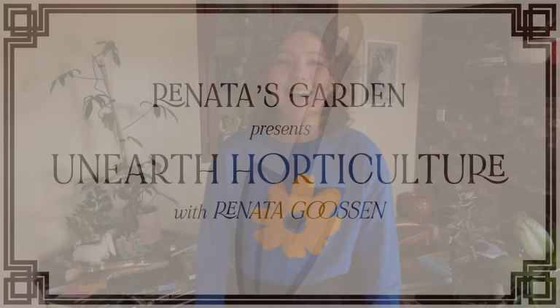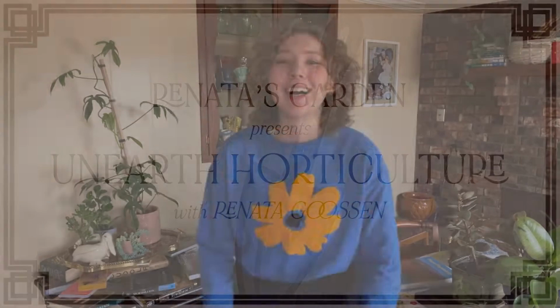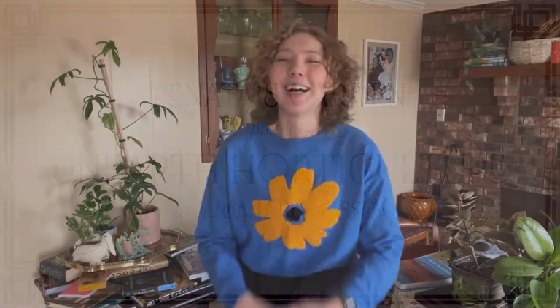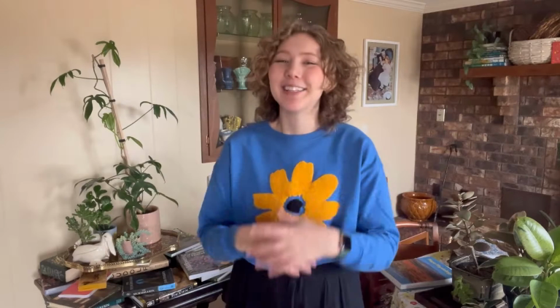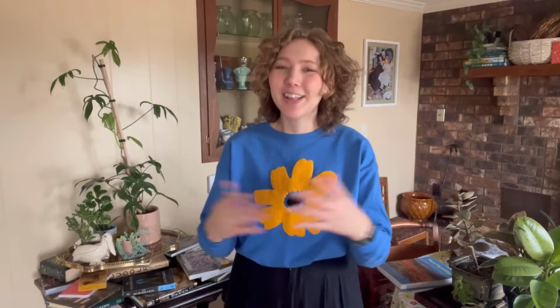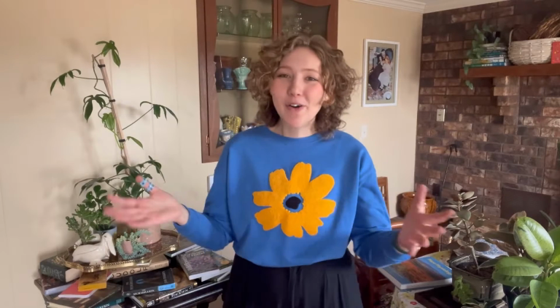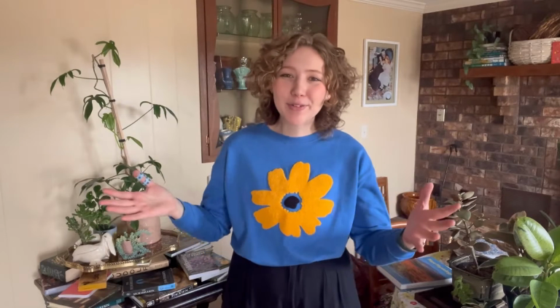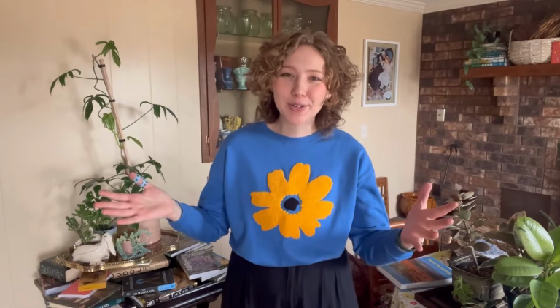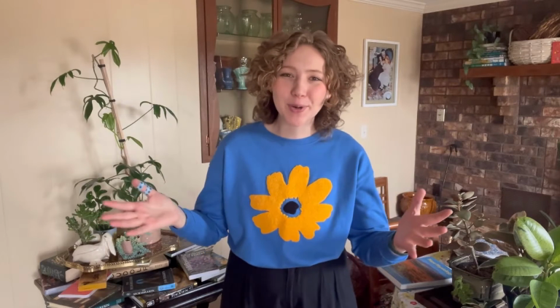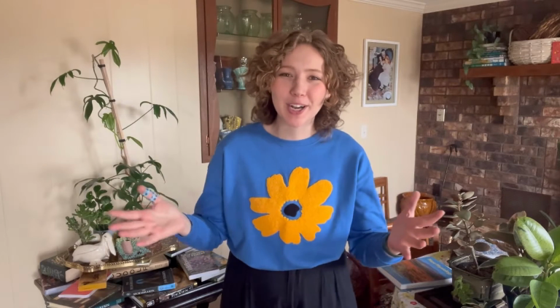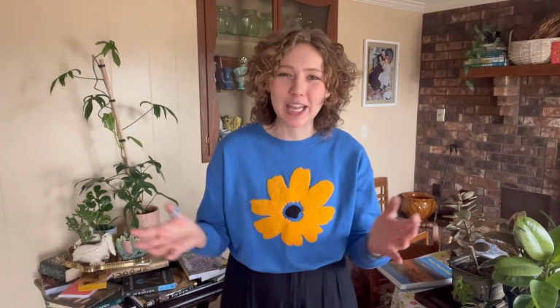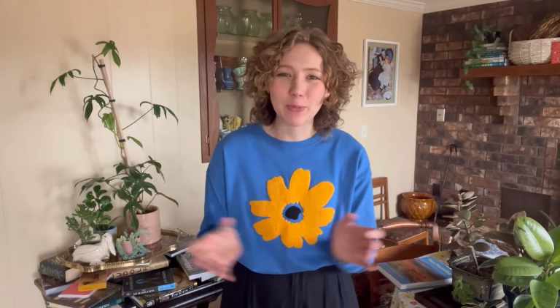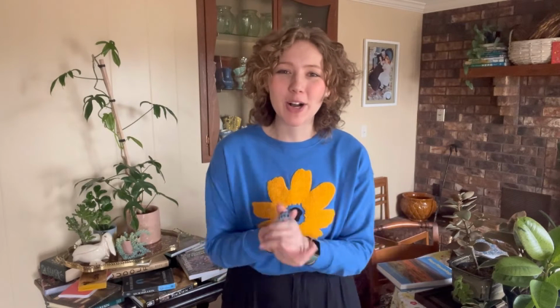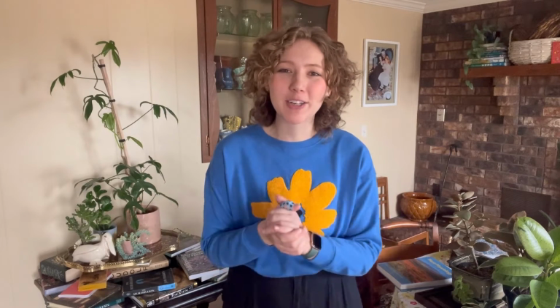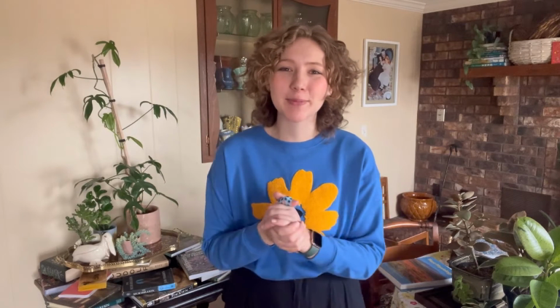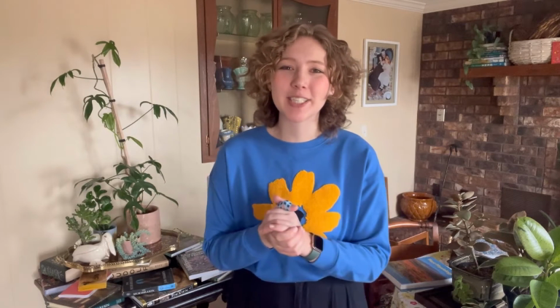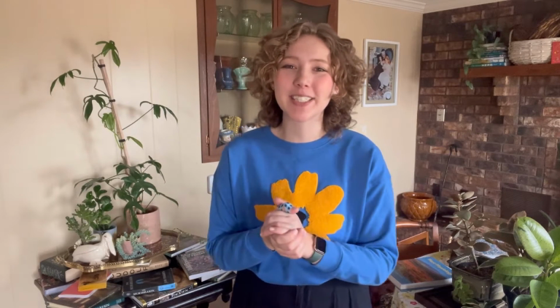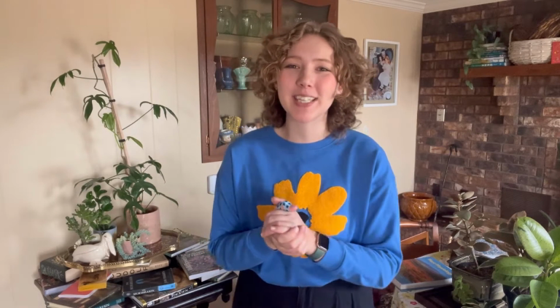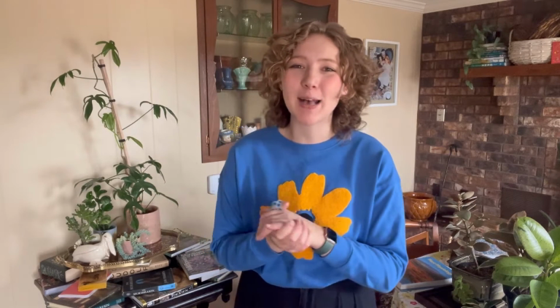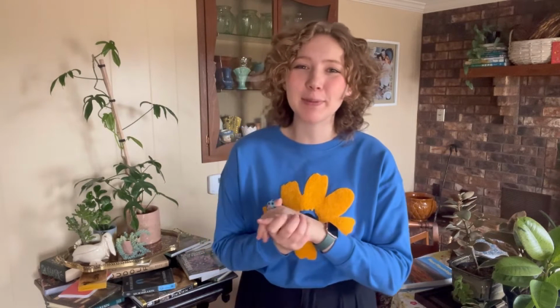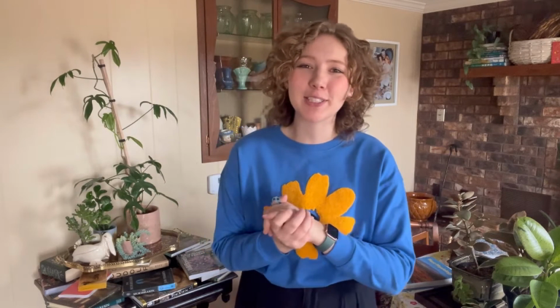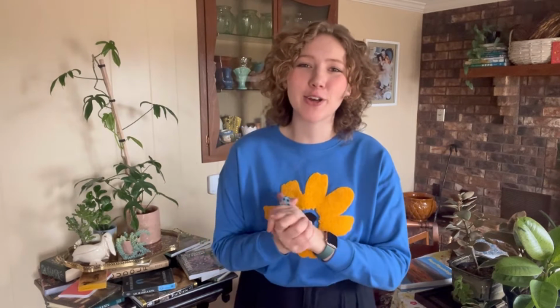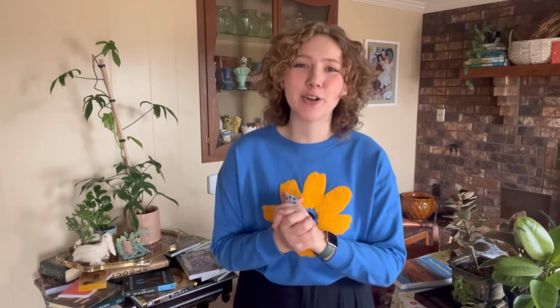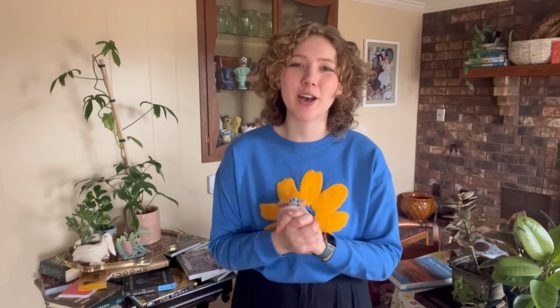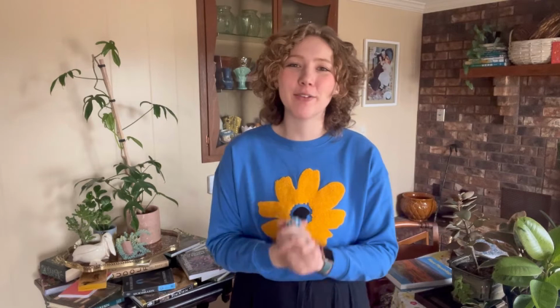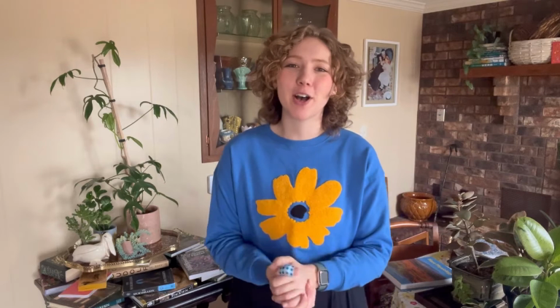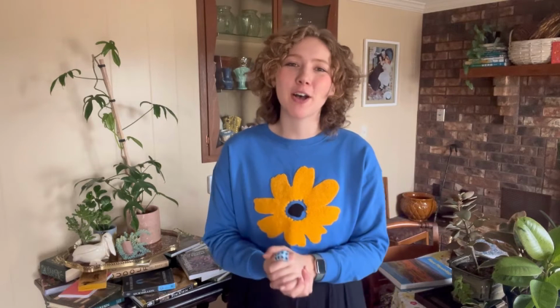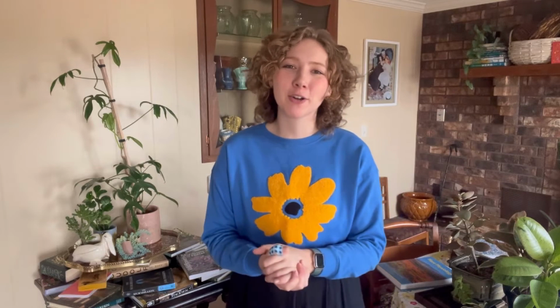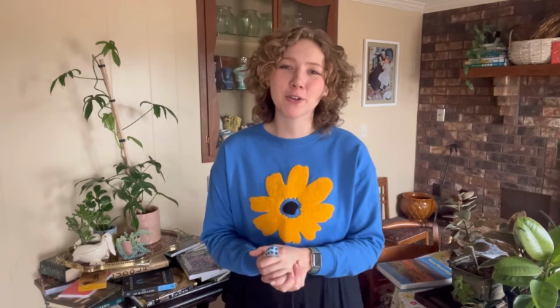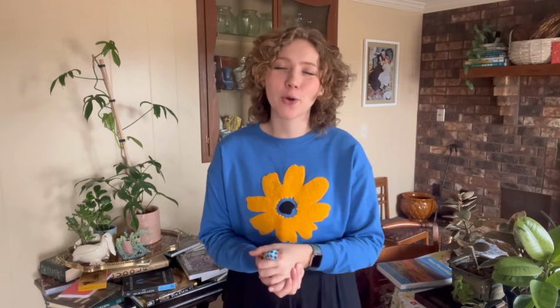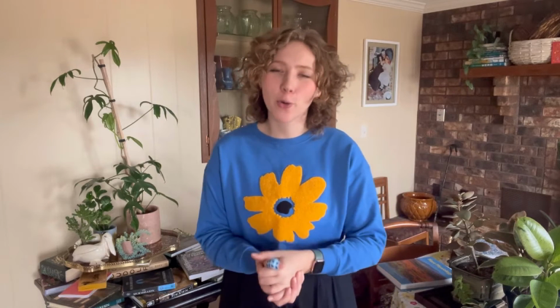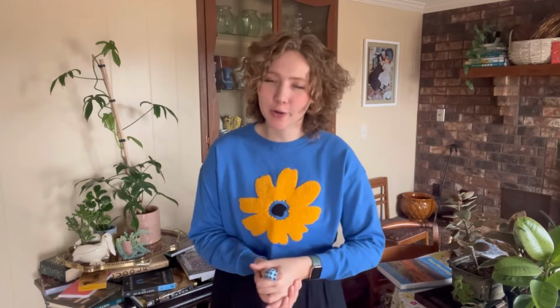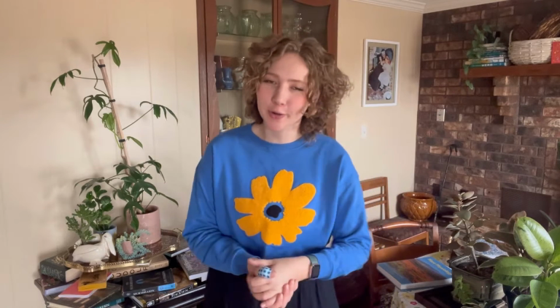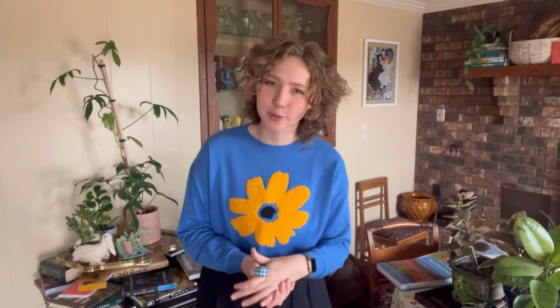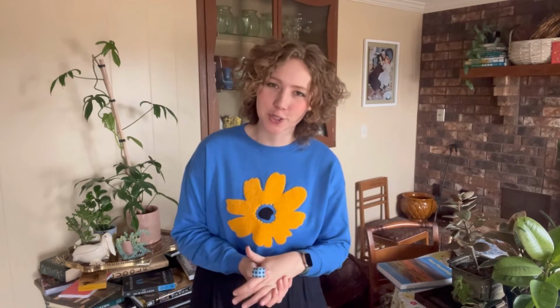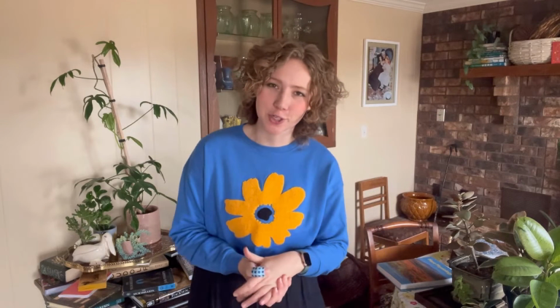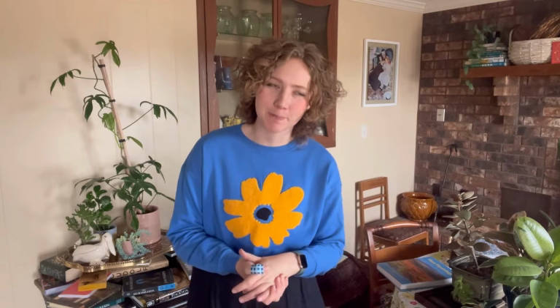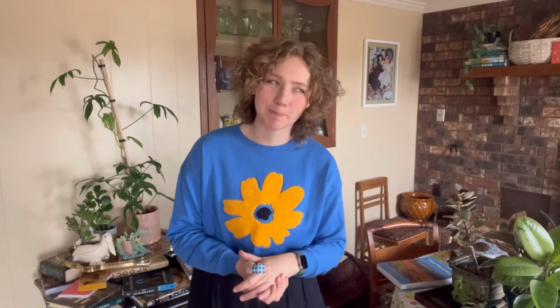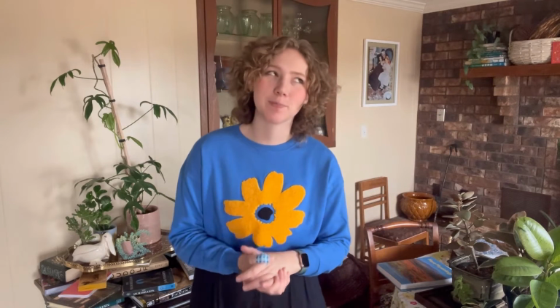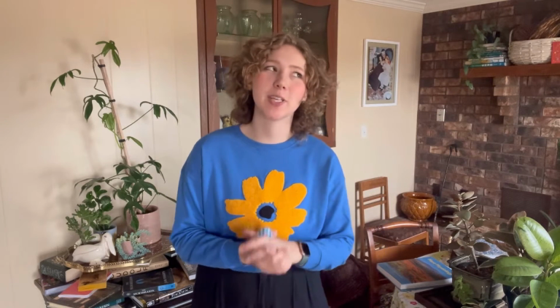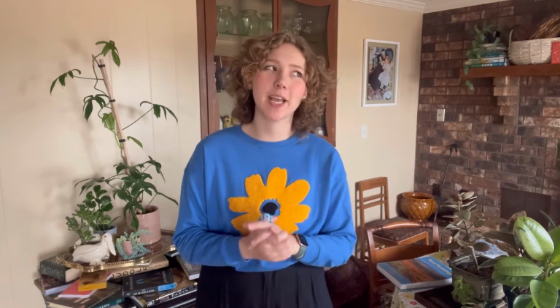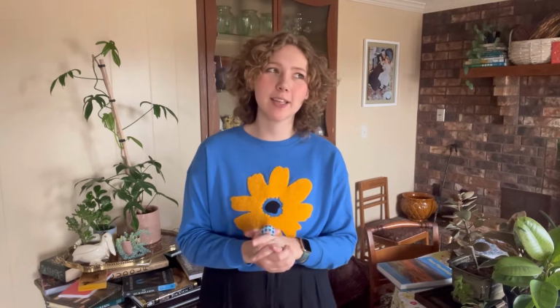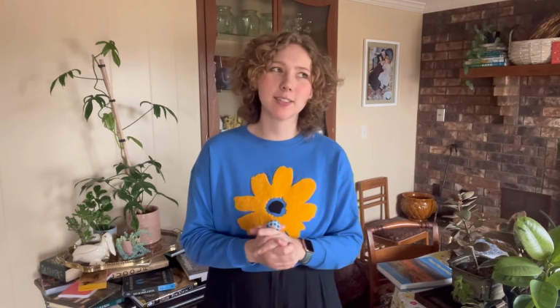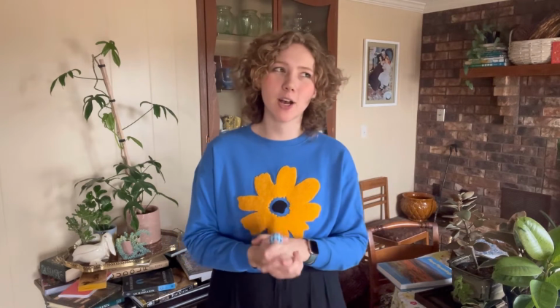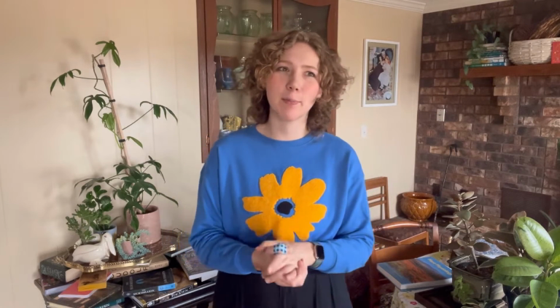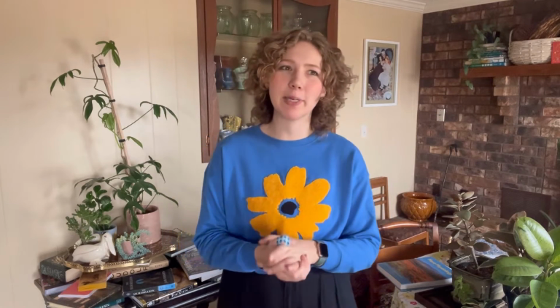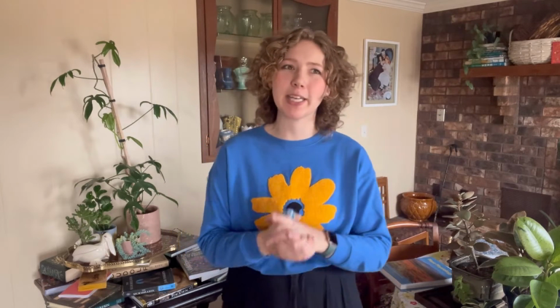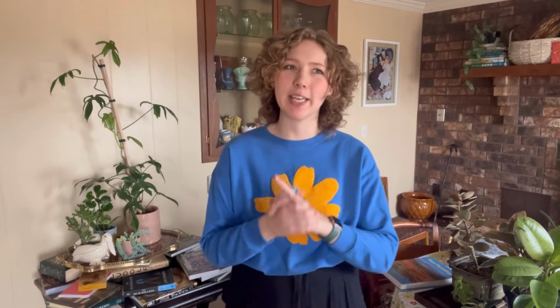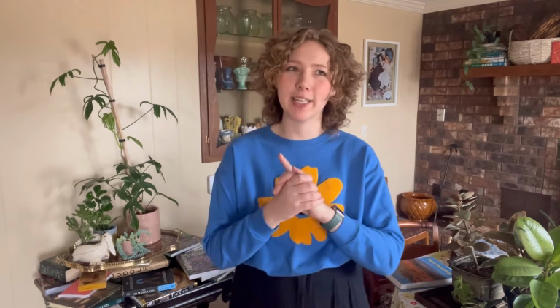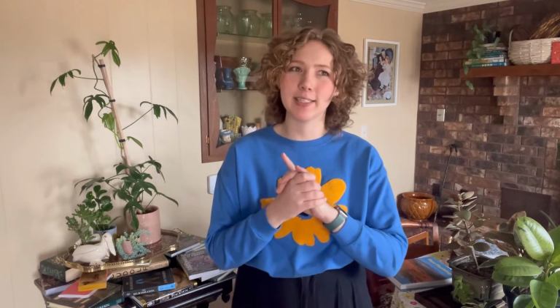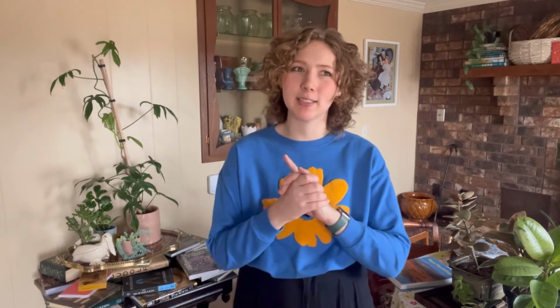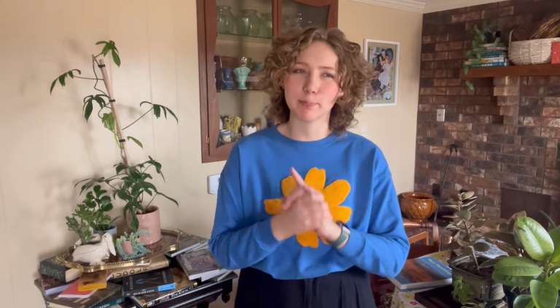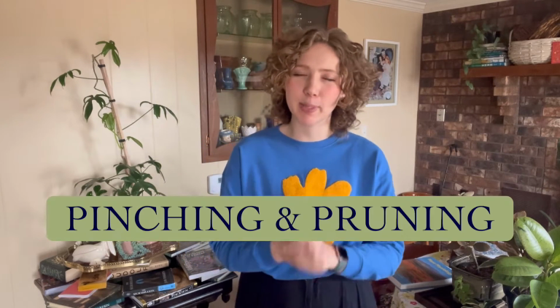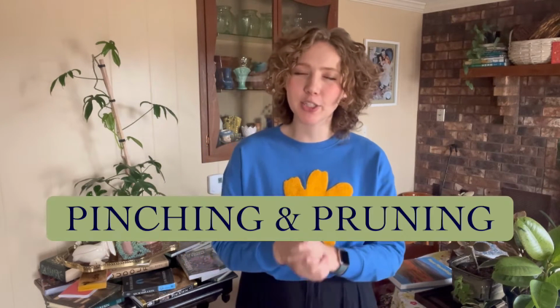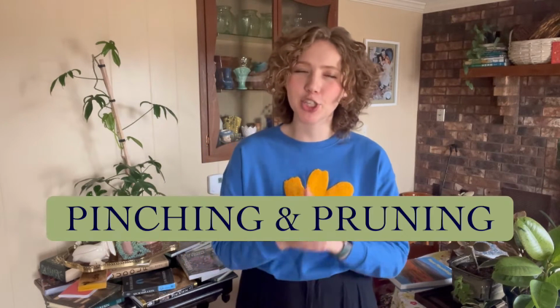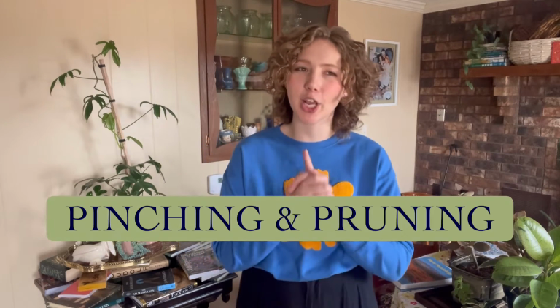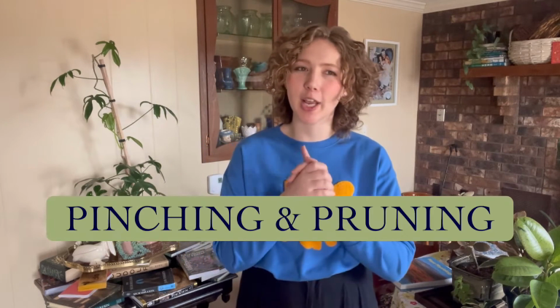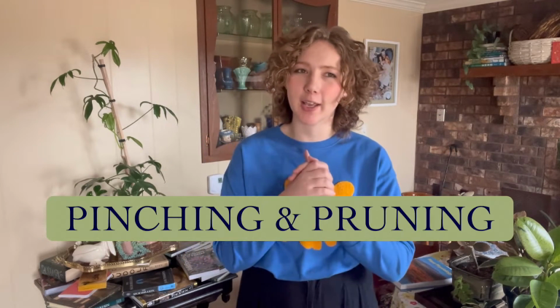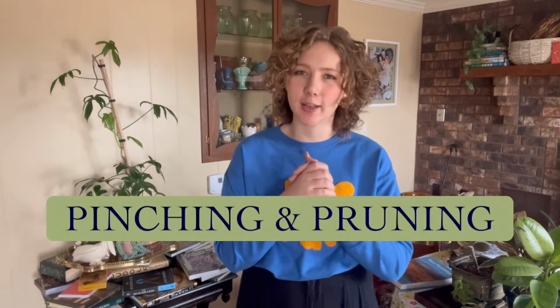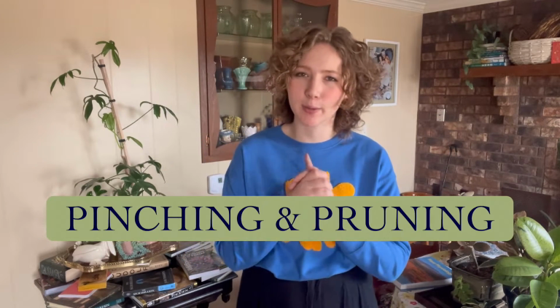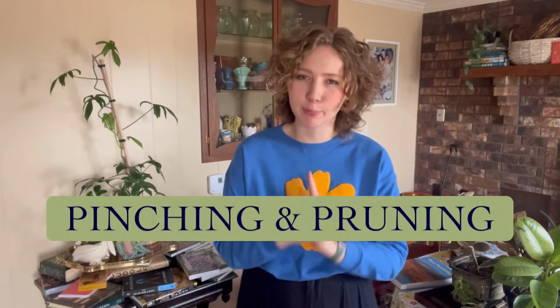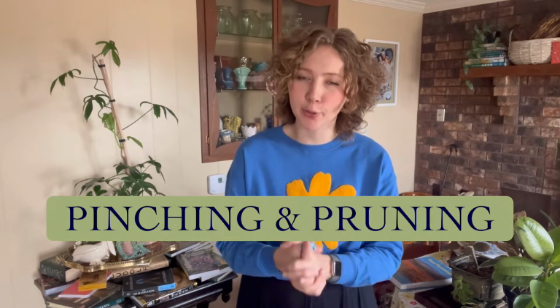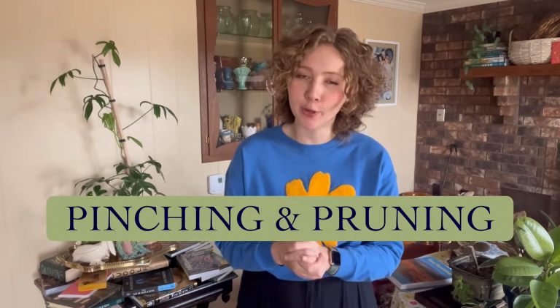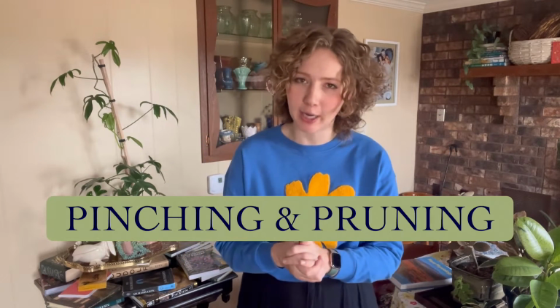Hello everyone and welcome to this episode of Unearthed Horticulture. Today the topic is pinching and pruning.